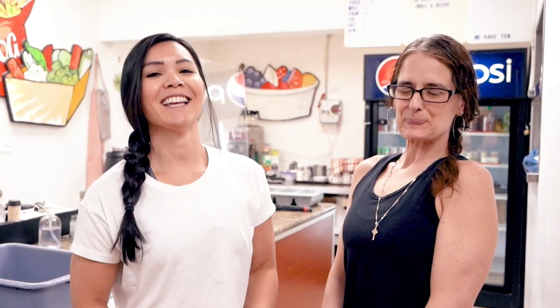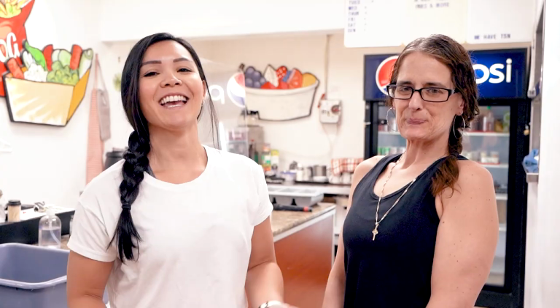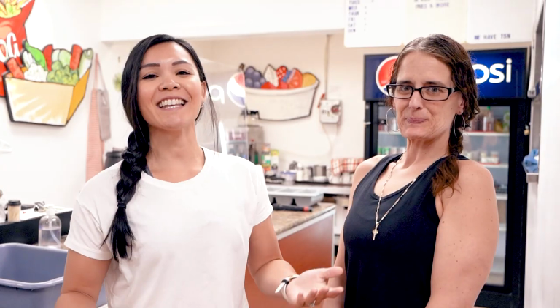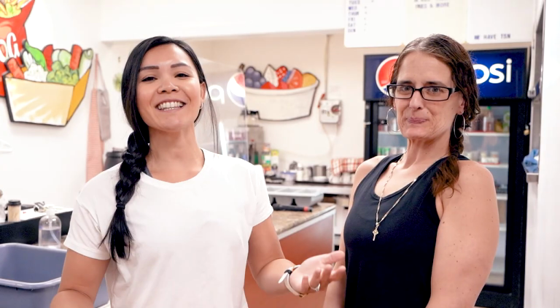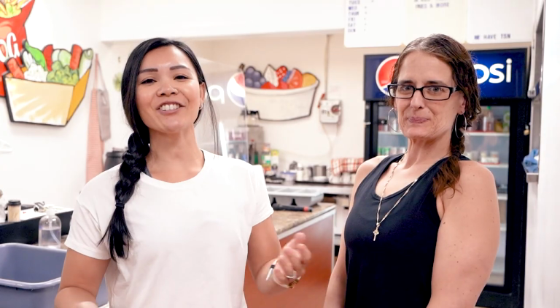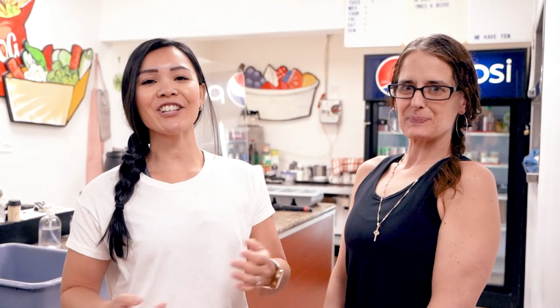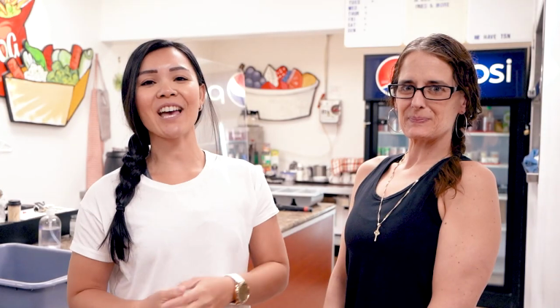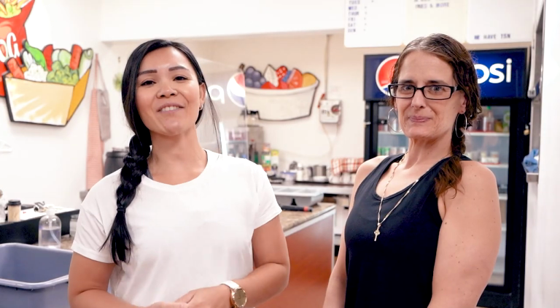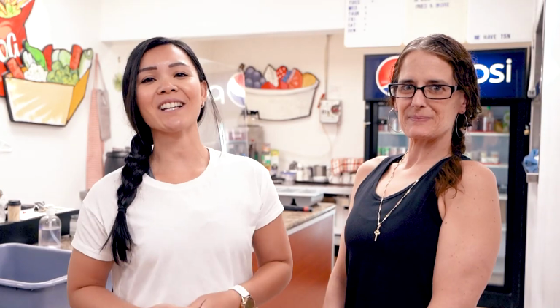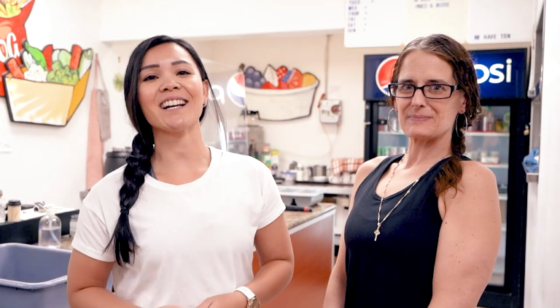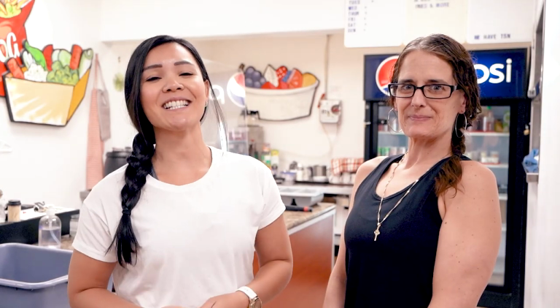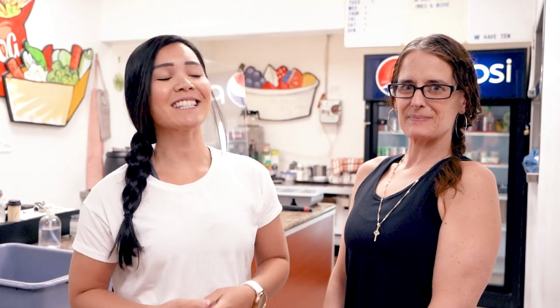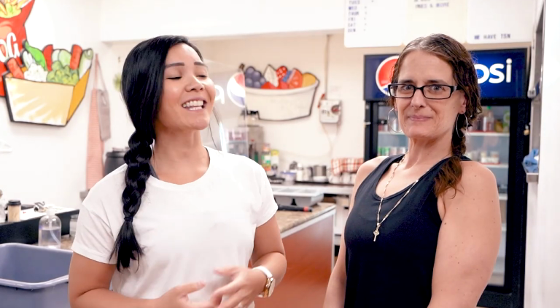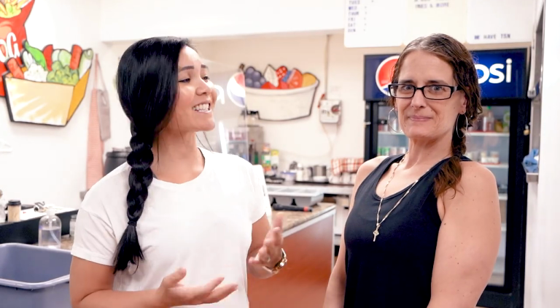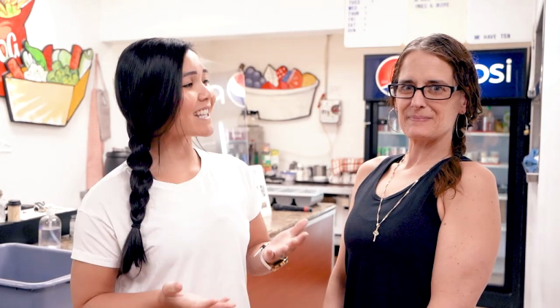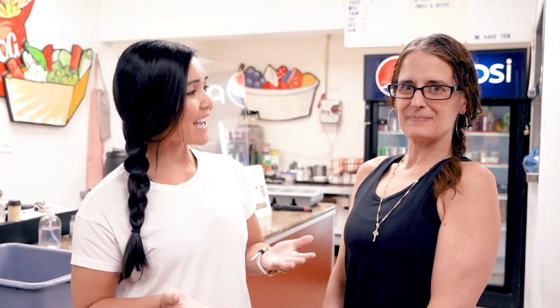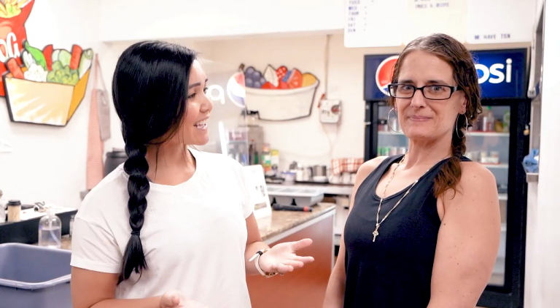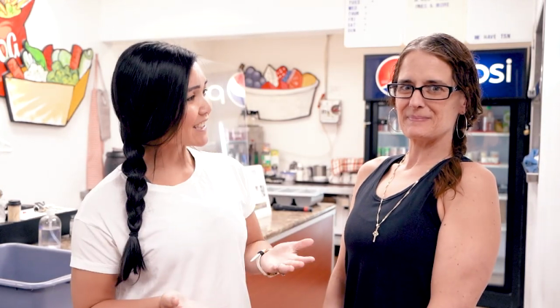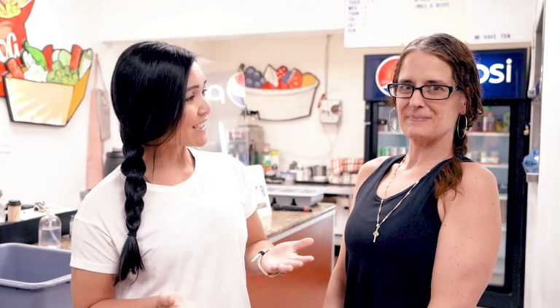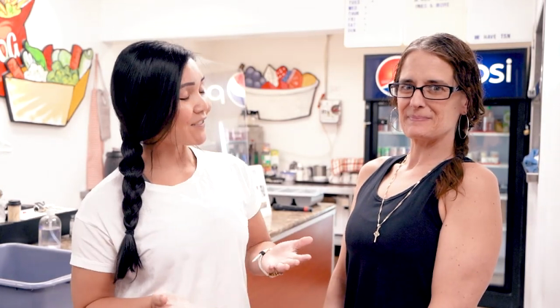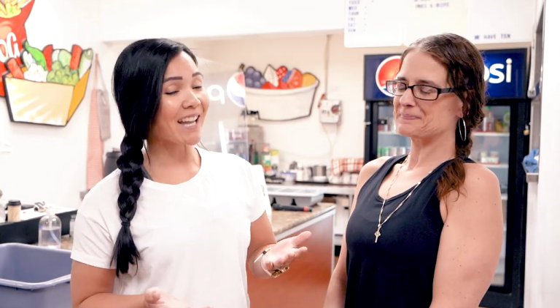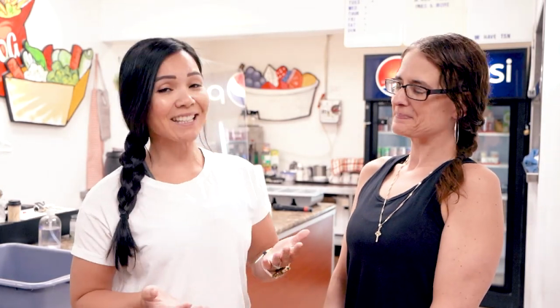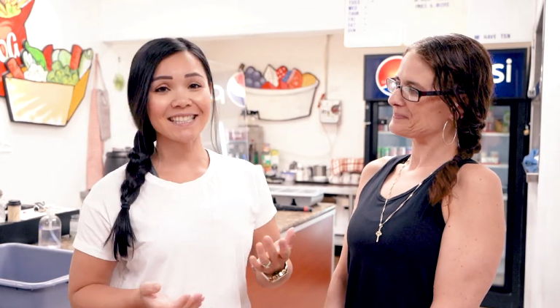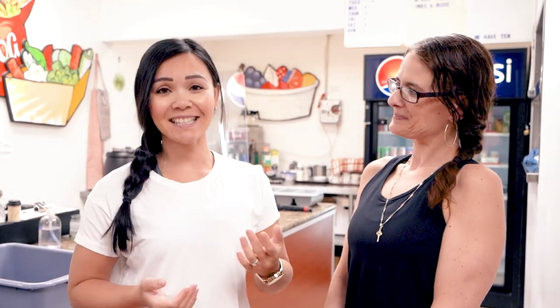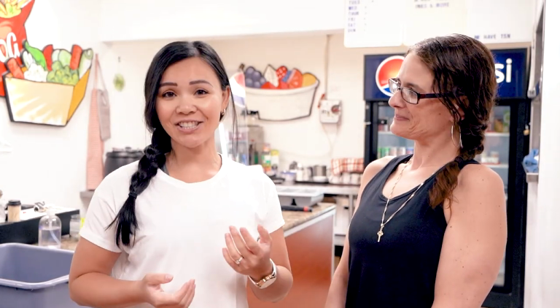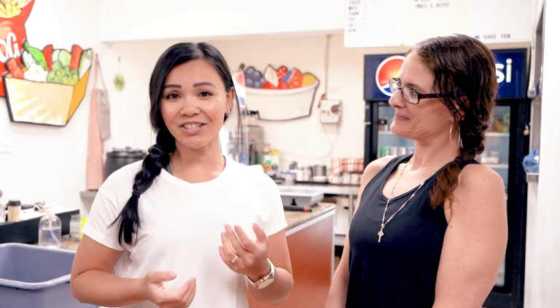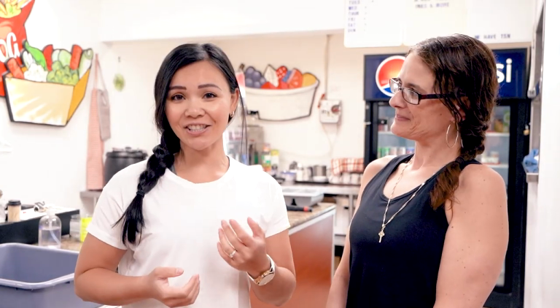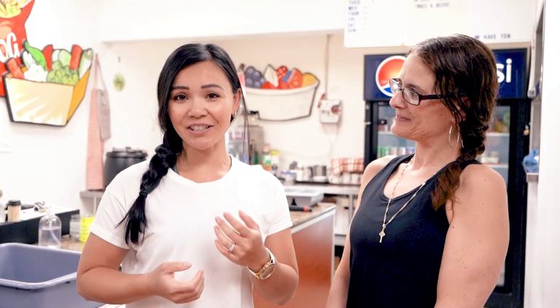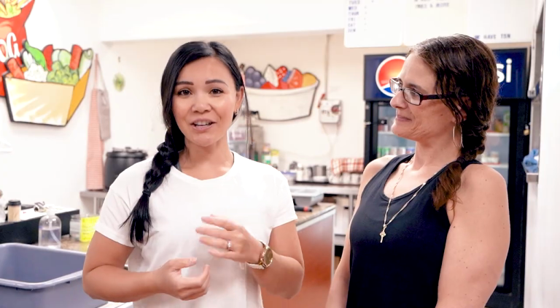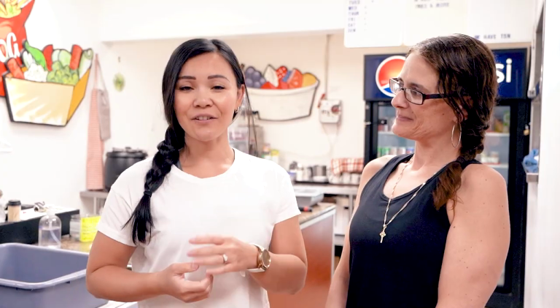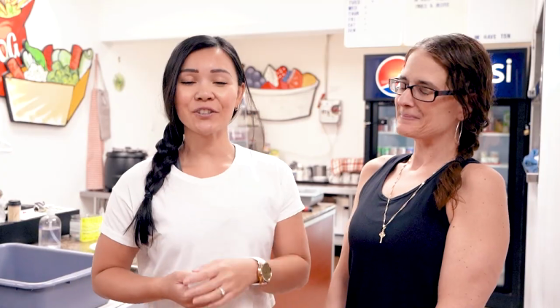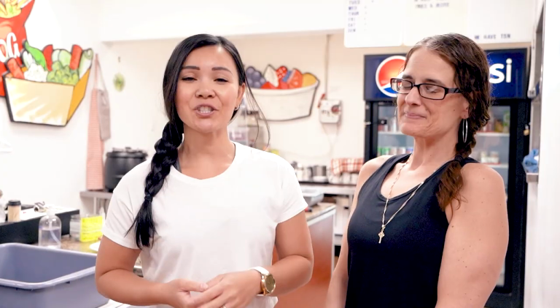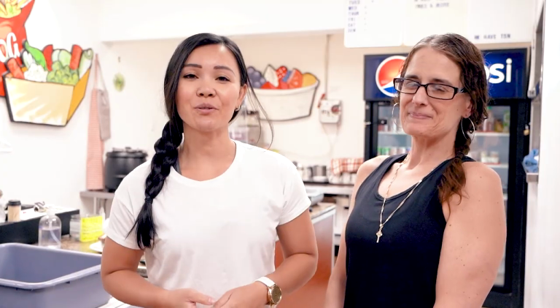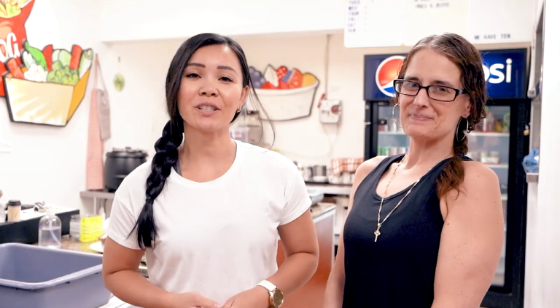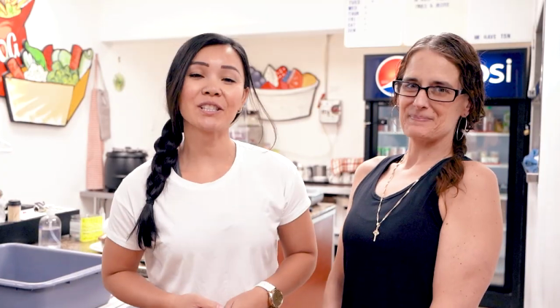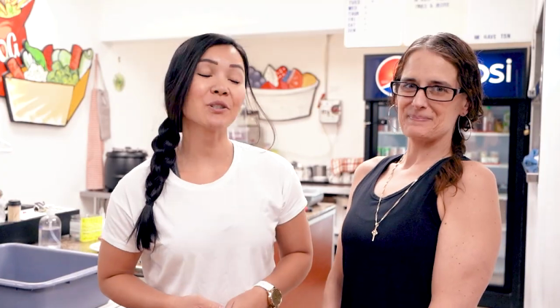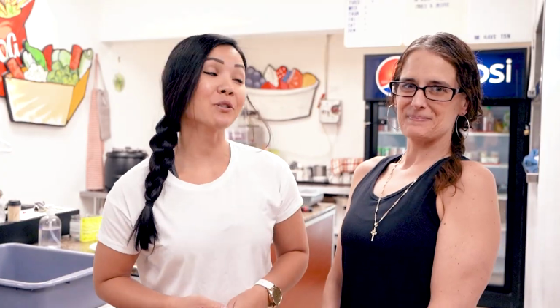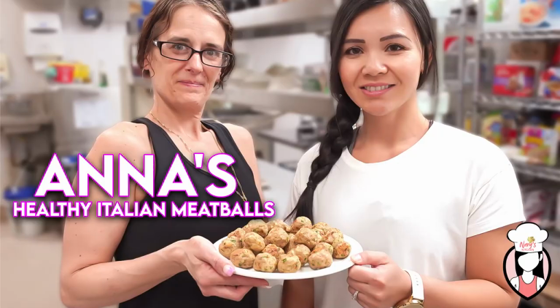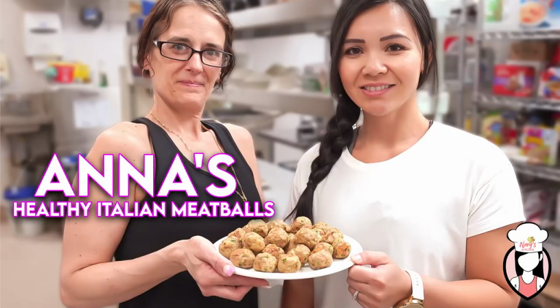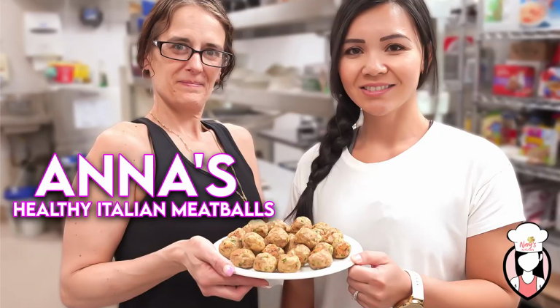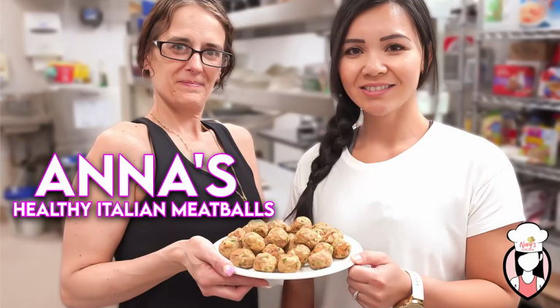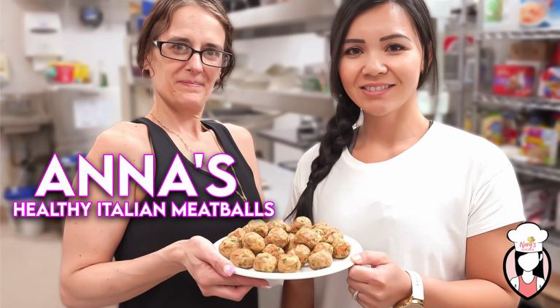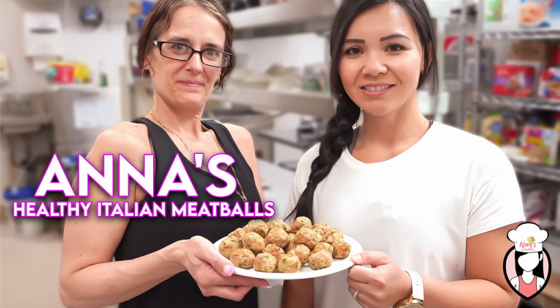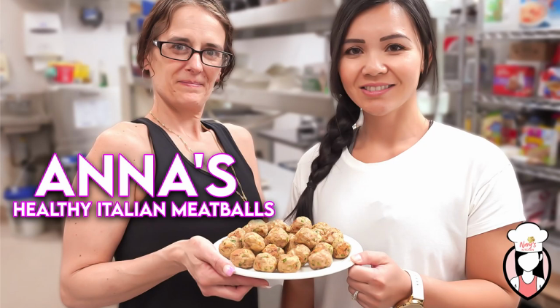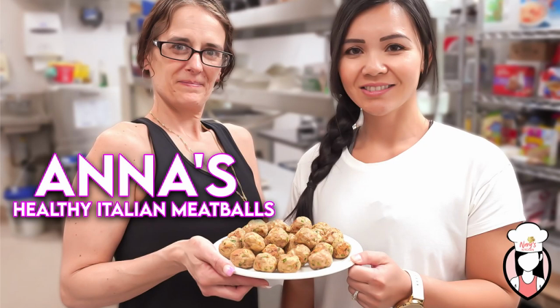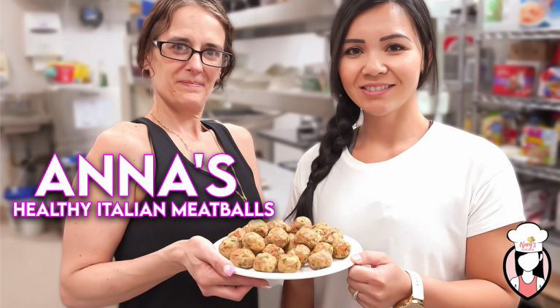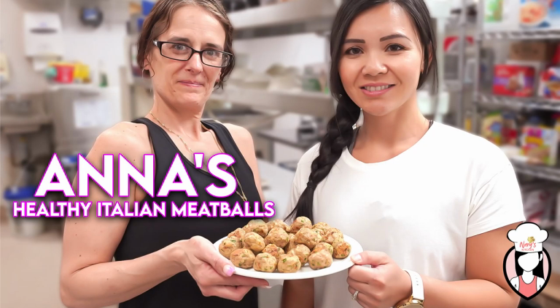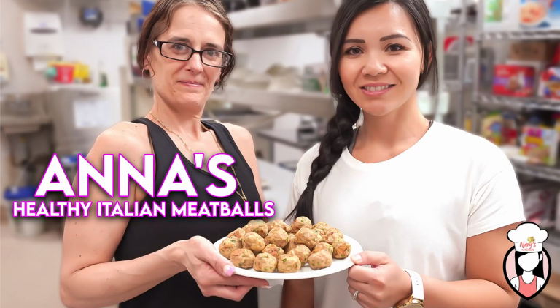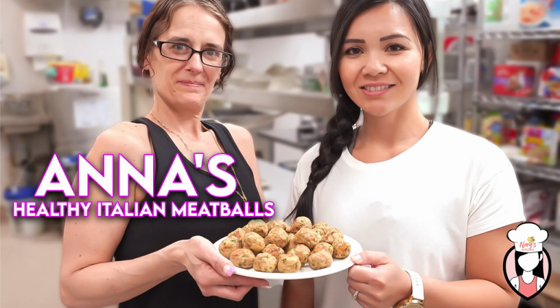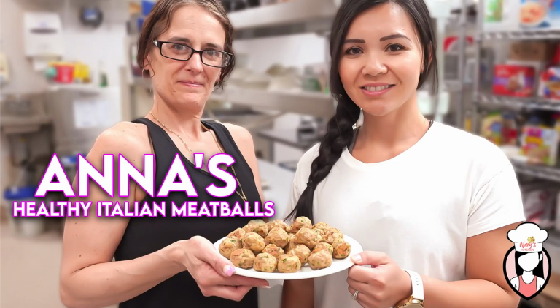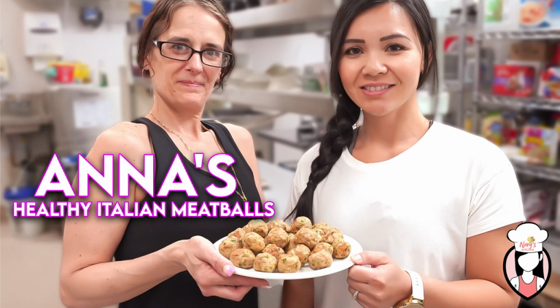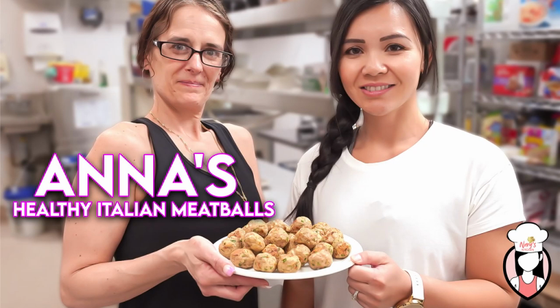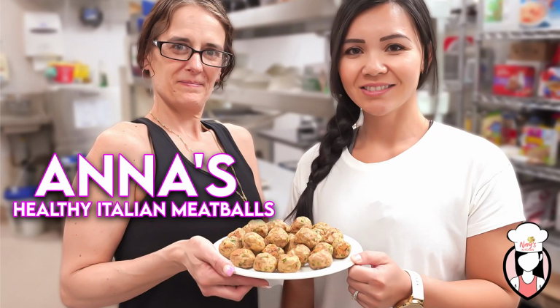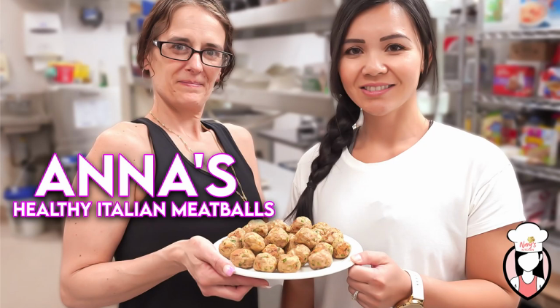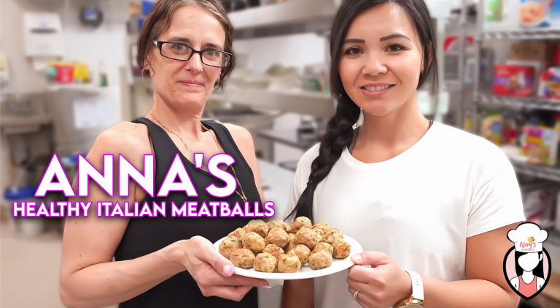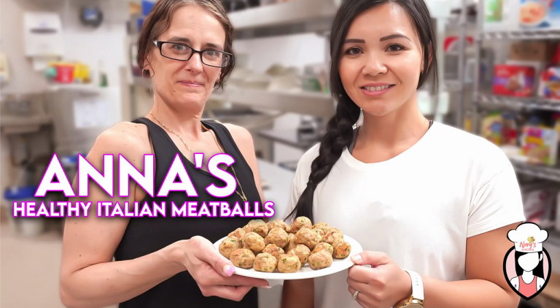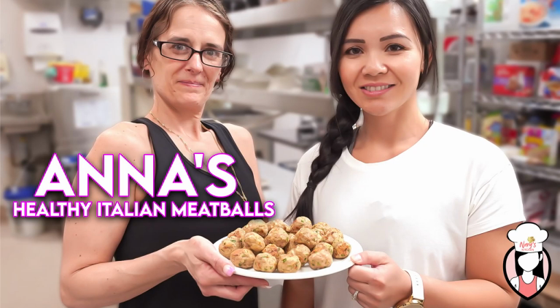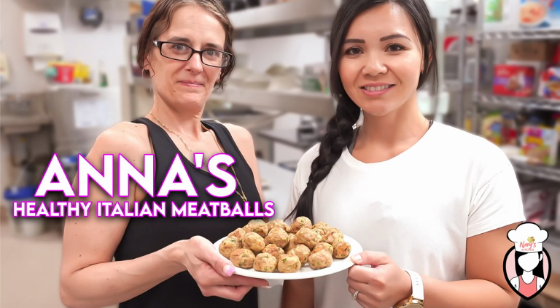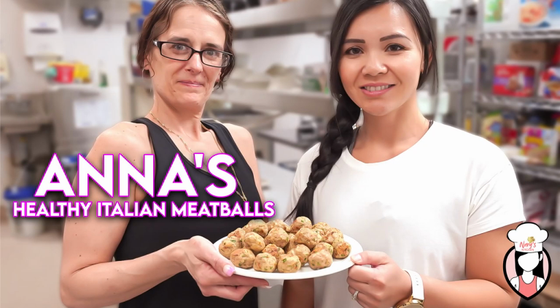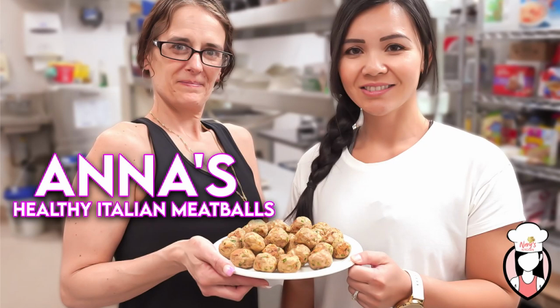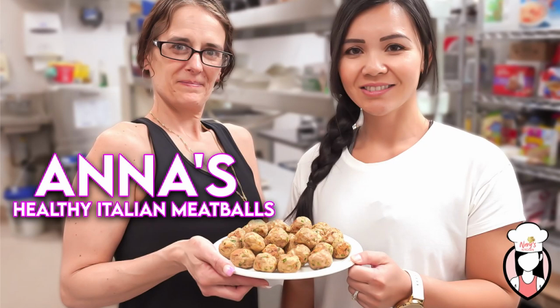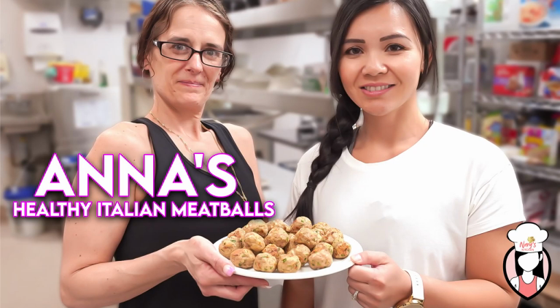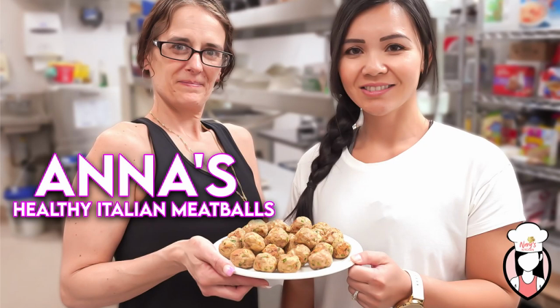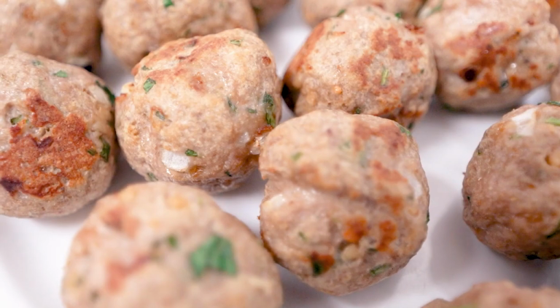And there you have it, guys. Thanks to Anna of Anna's Kitchen for showing us your recipe on how to make the perfect healthy Italian meatball.